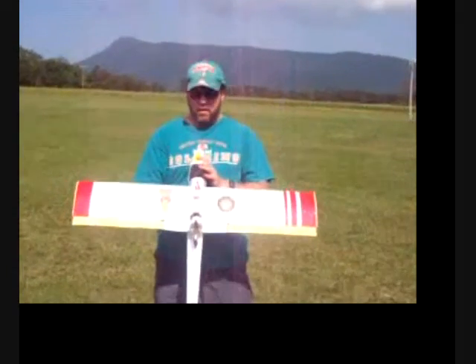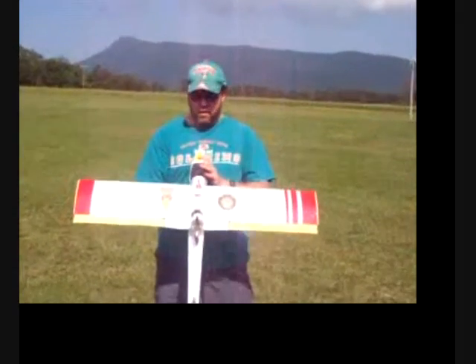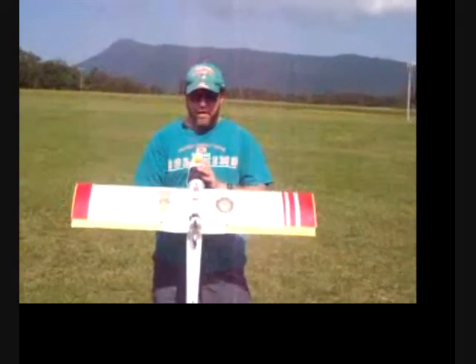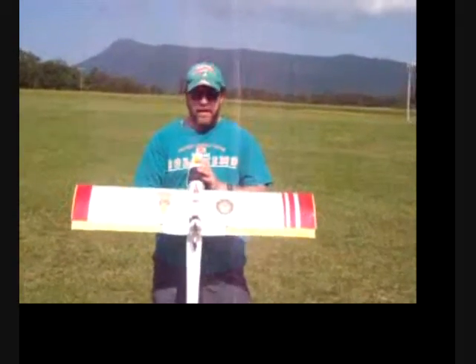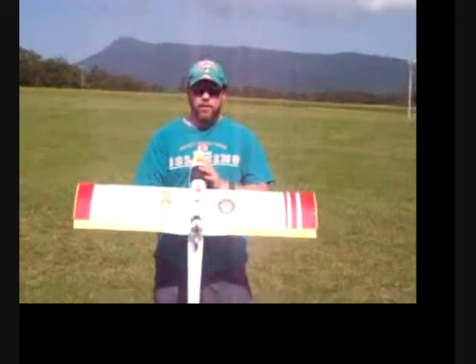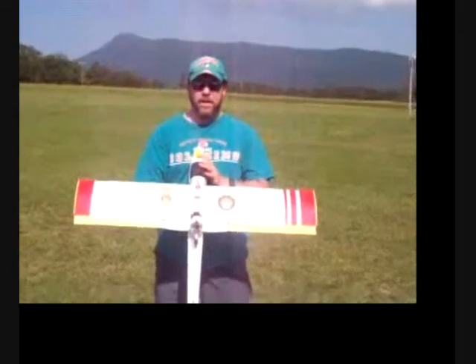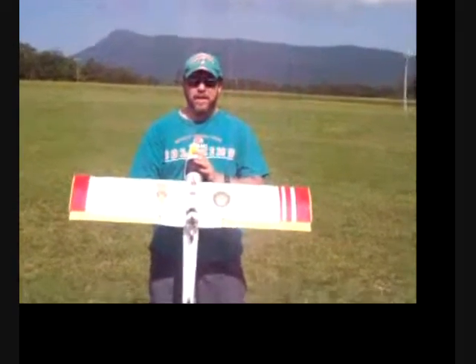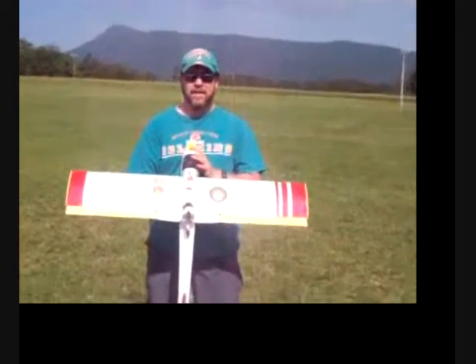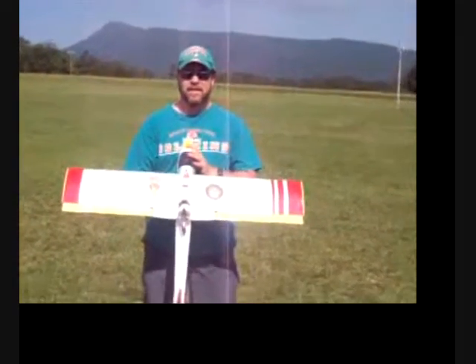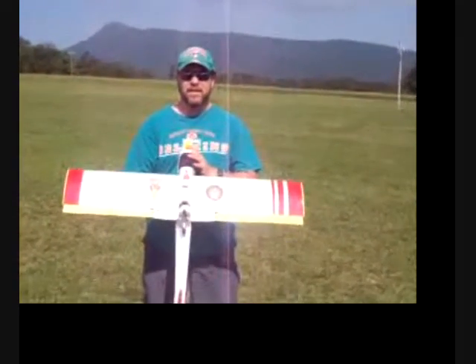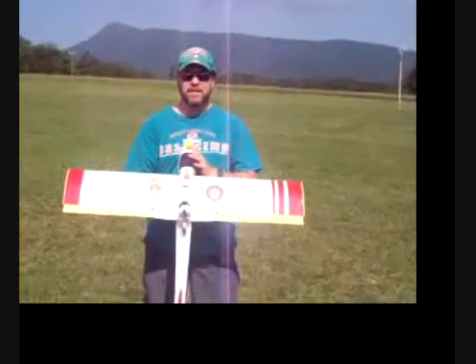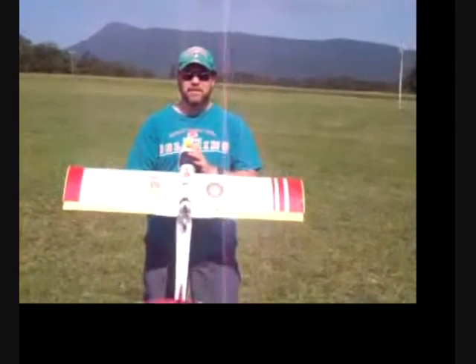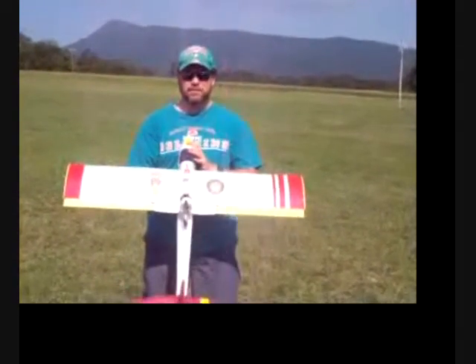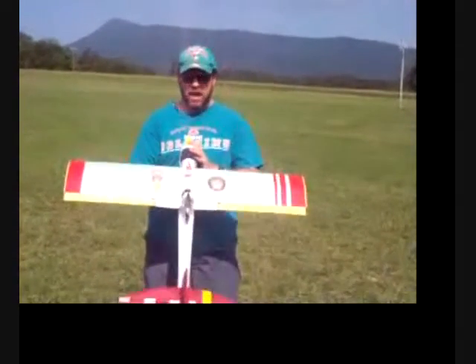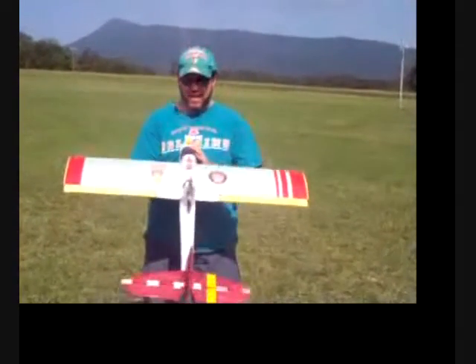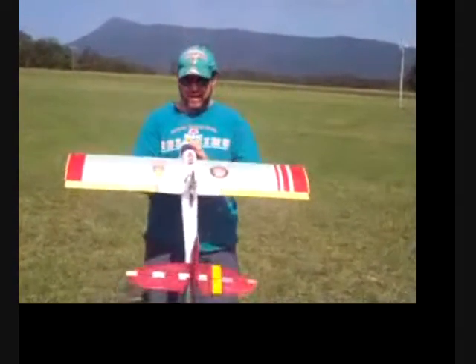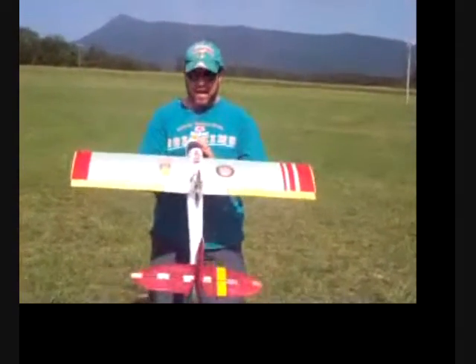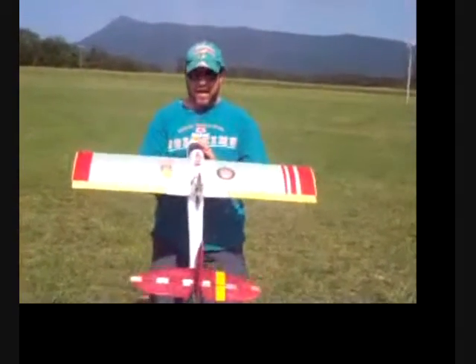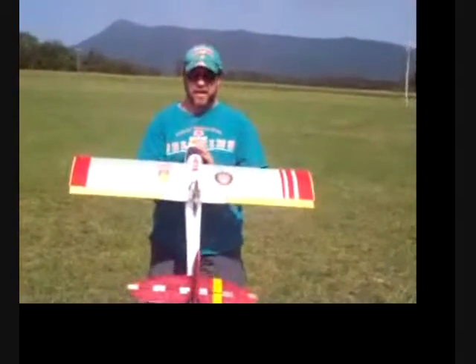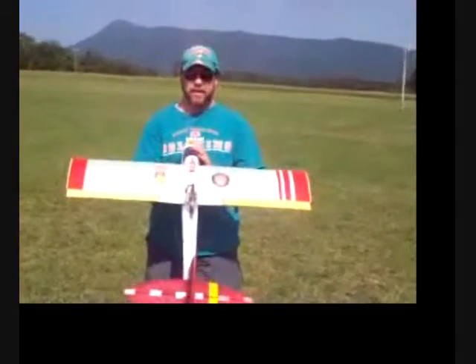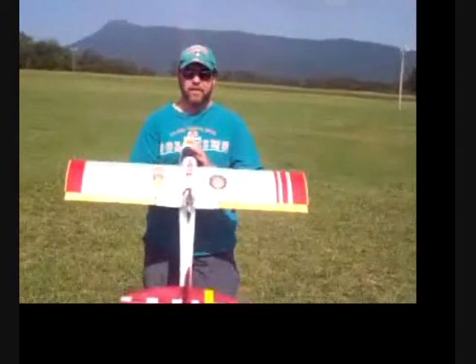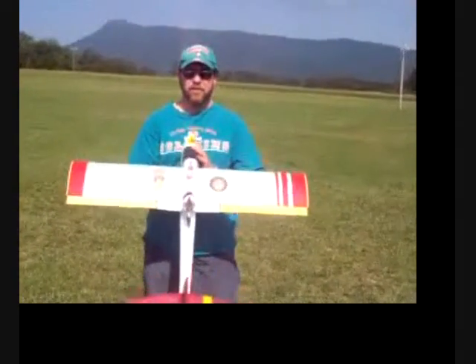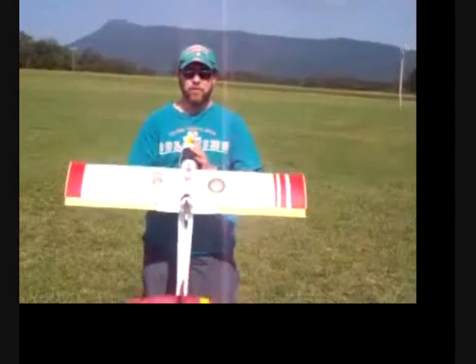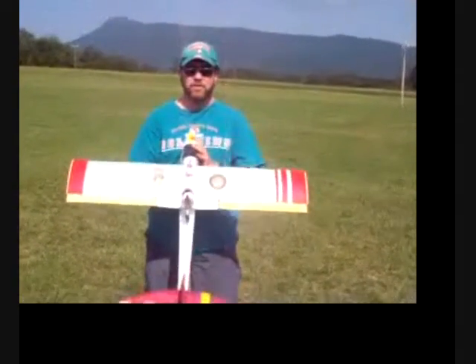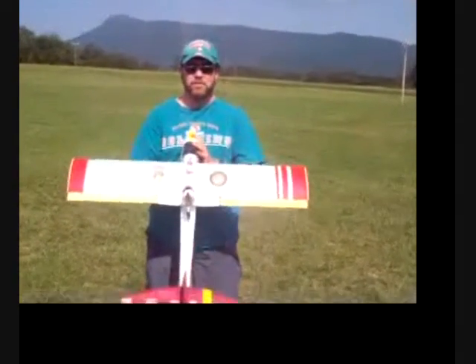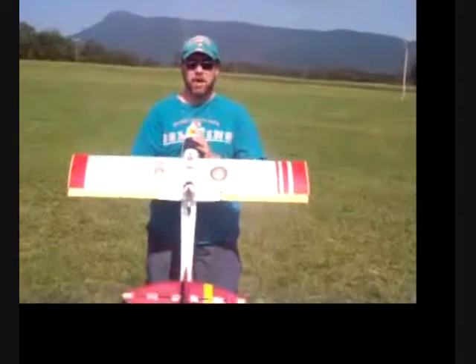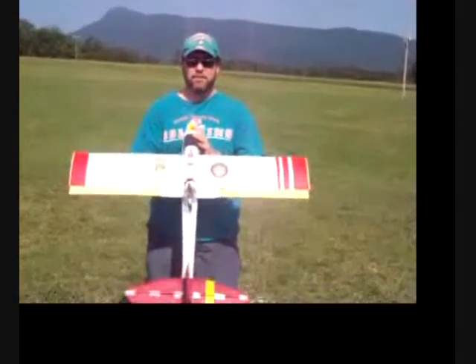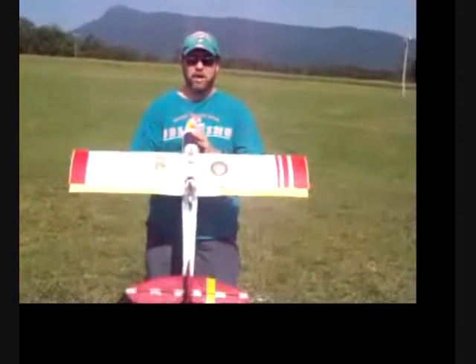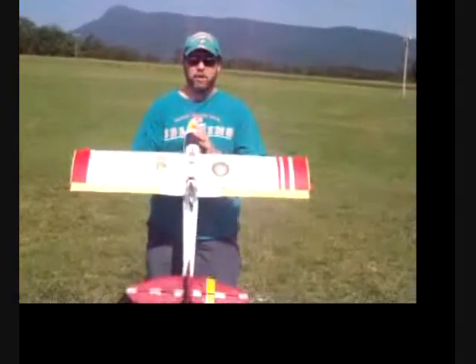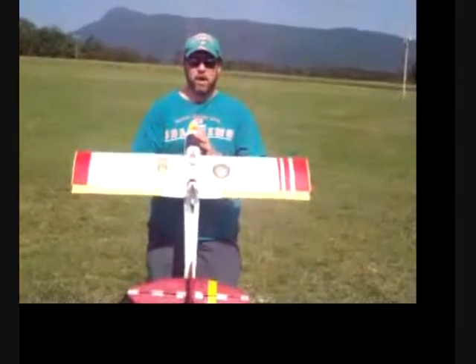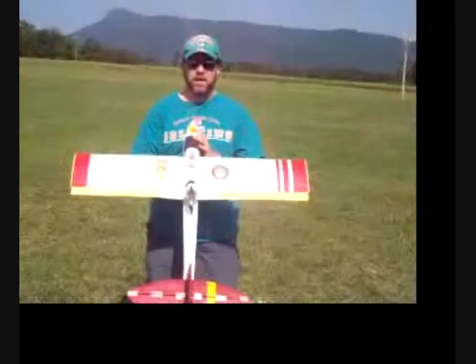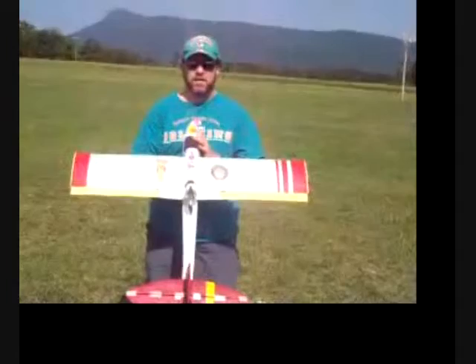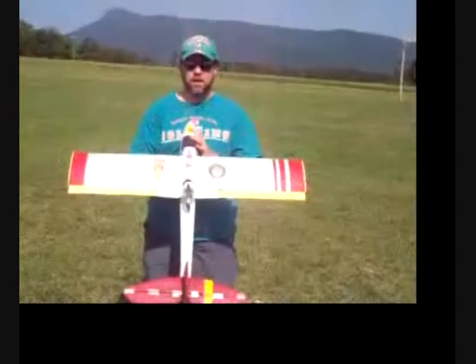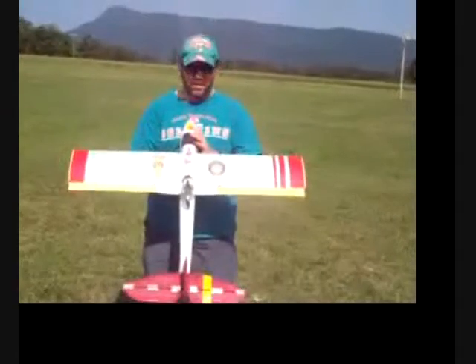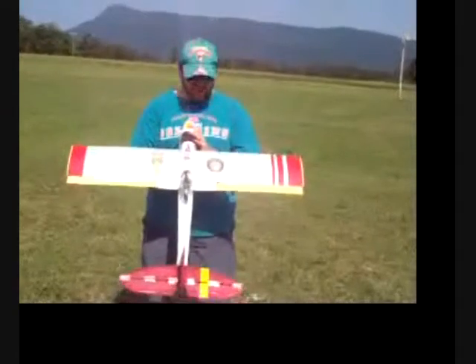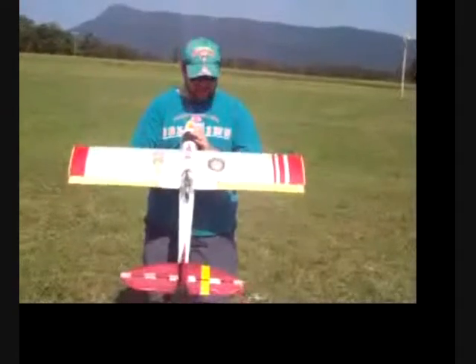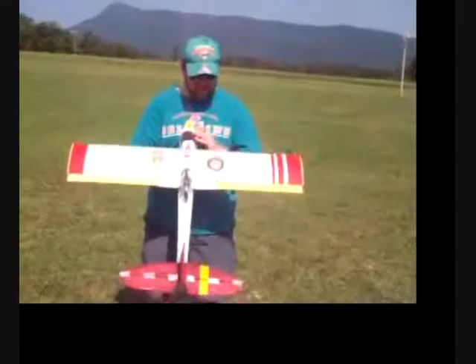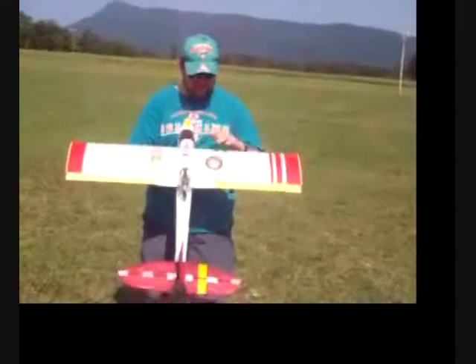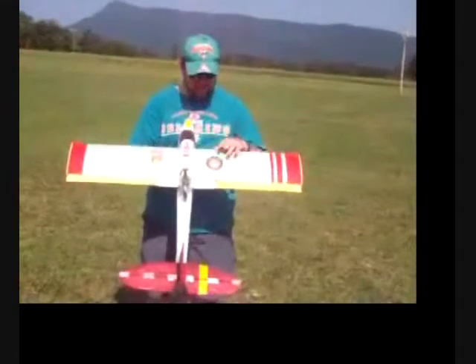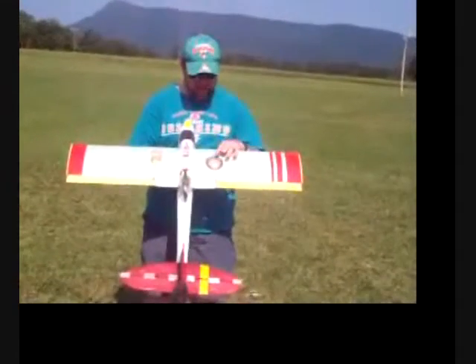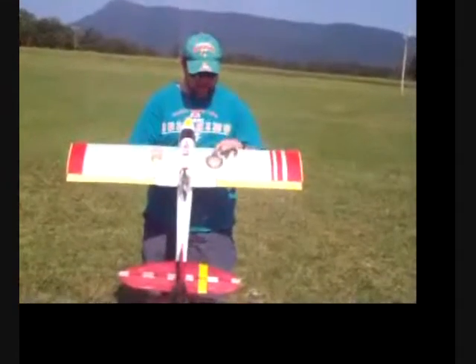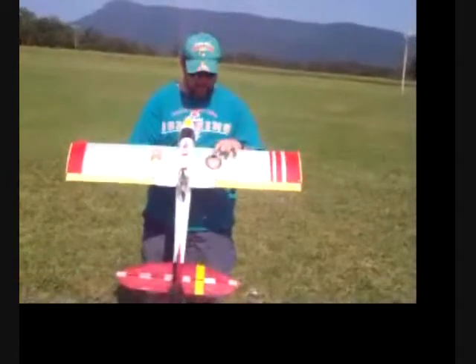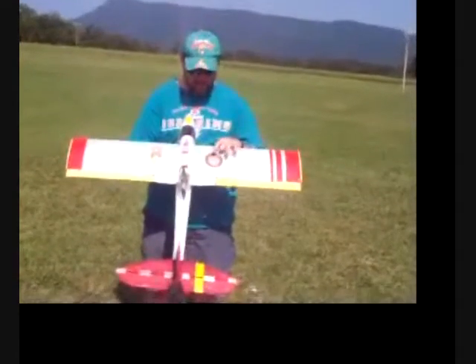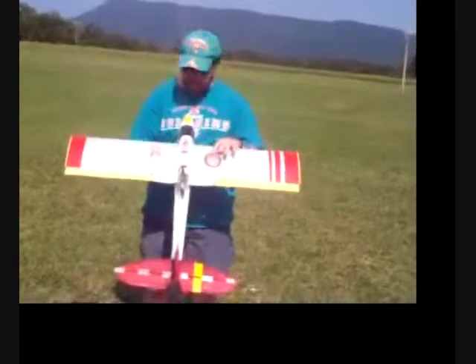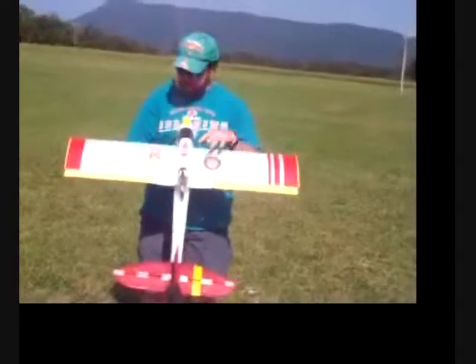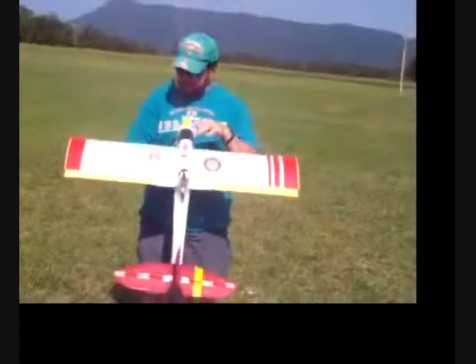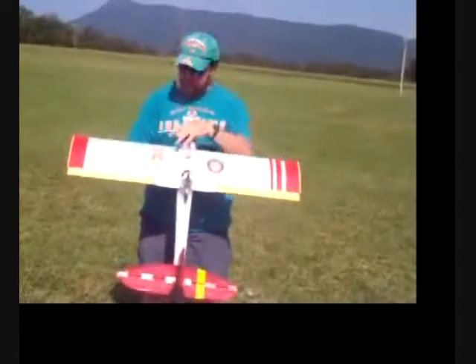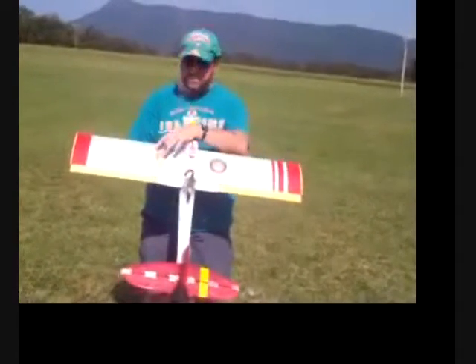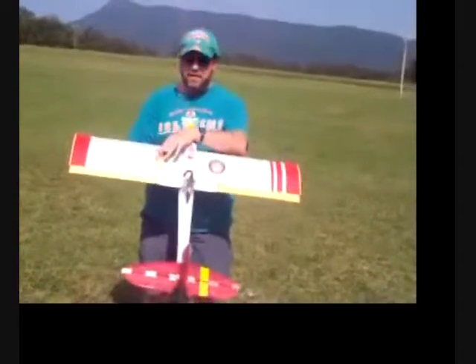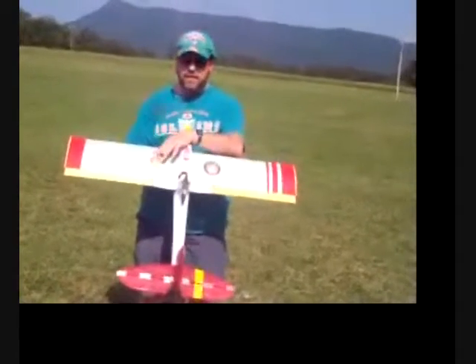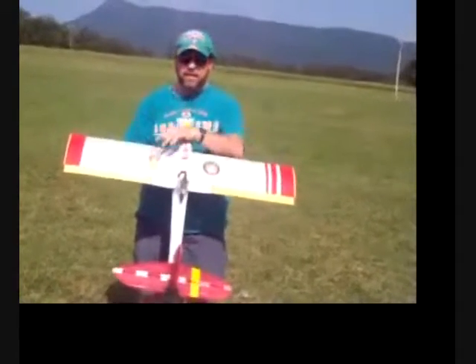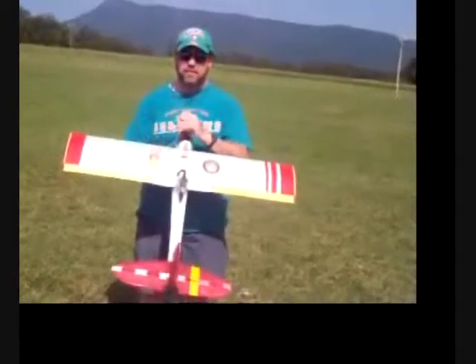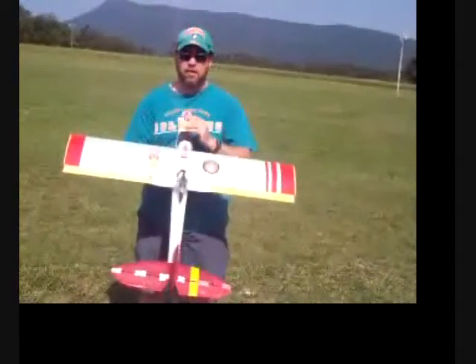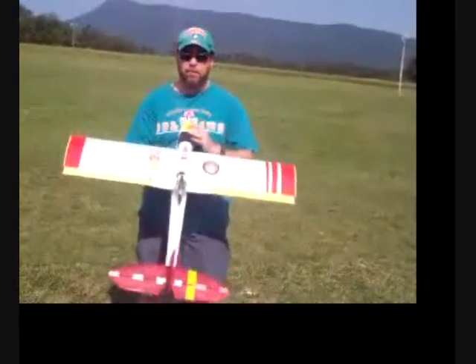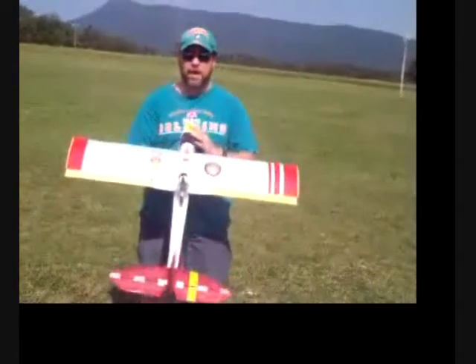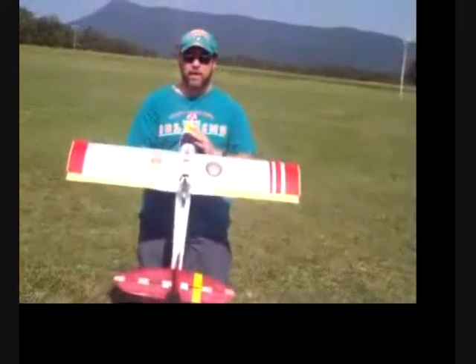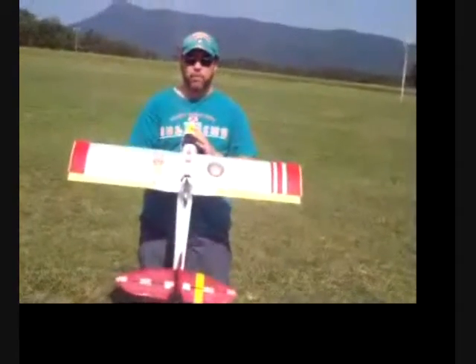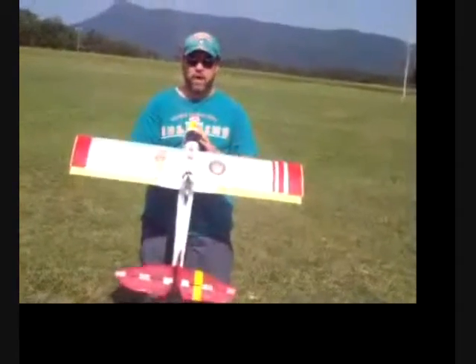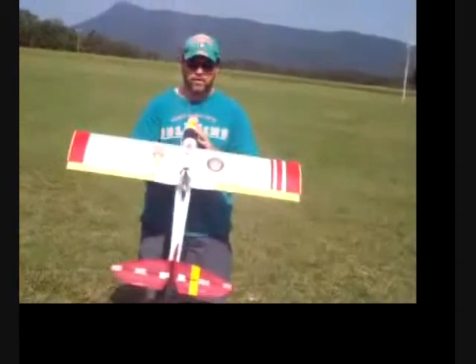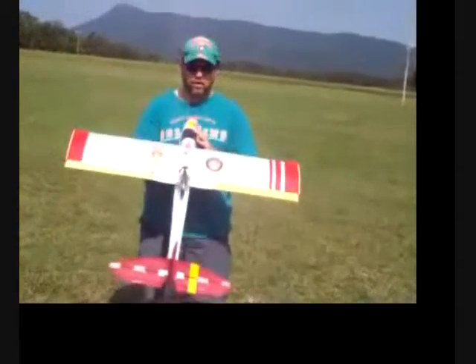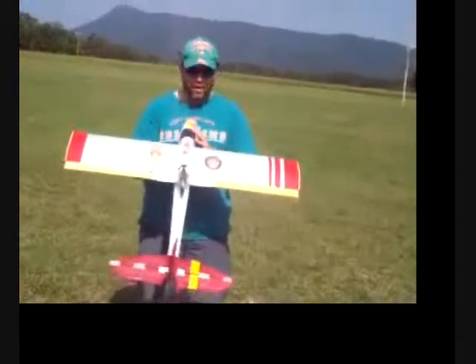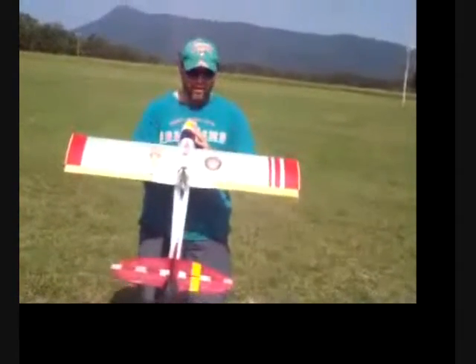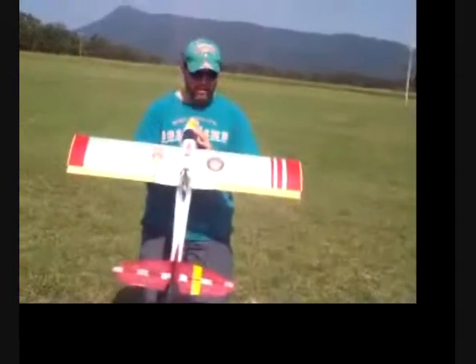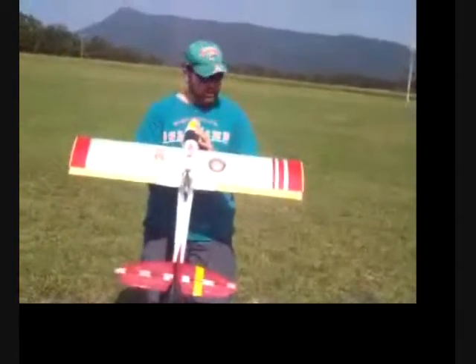Okay everybody, it's the flying lion here with his modified wild hogs, and you can see I've got my insignias on my wild hogs.